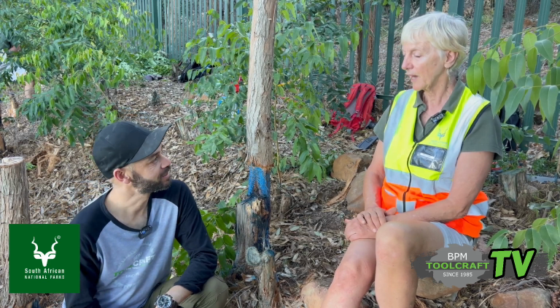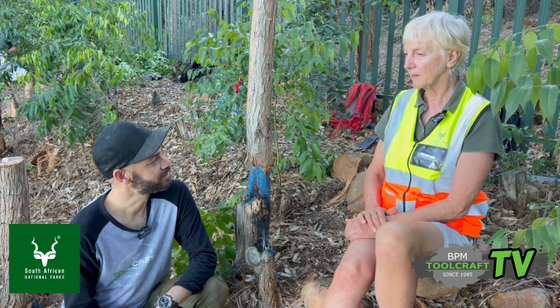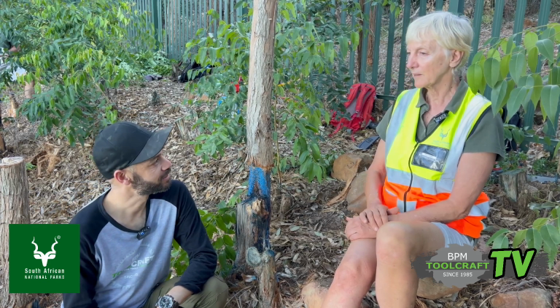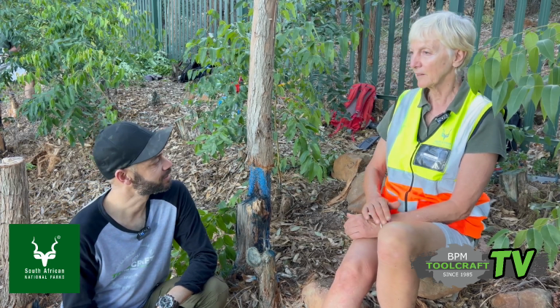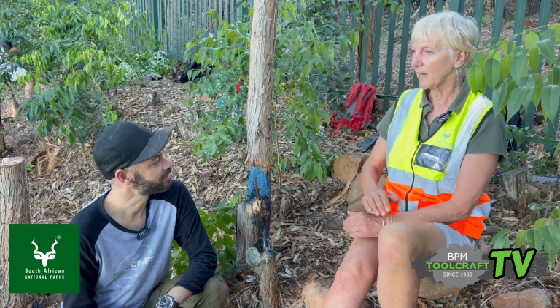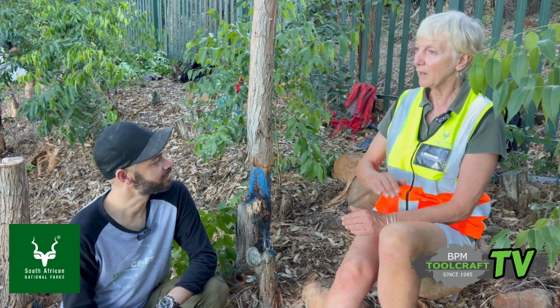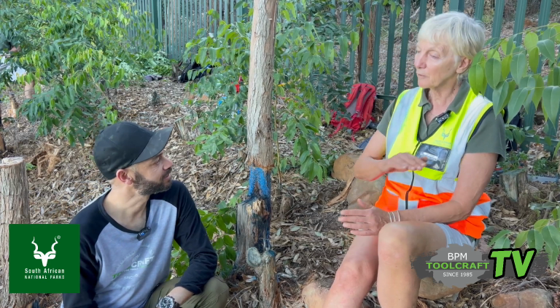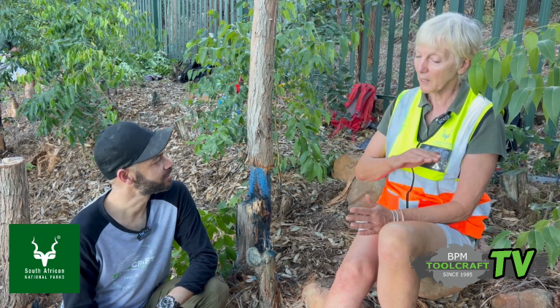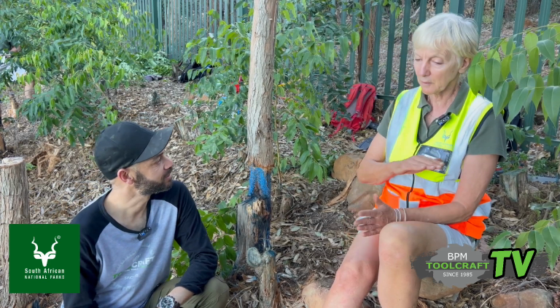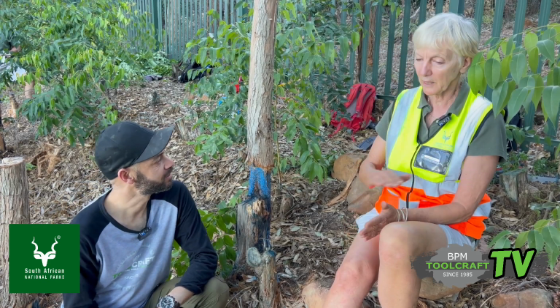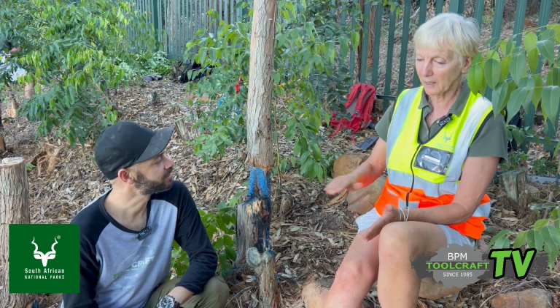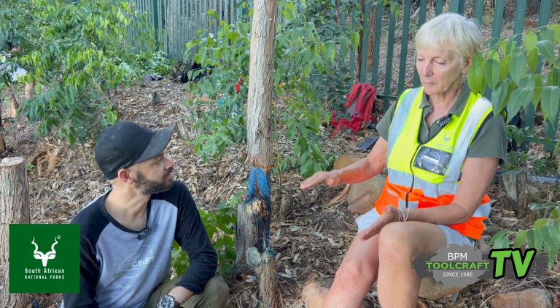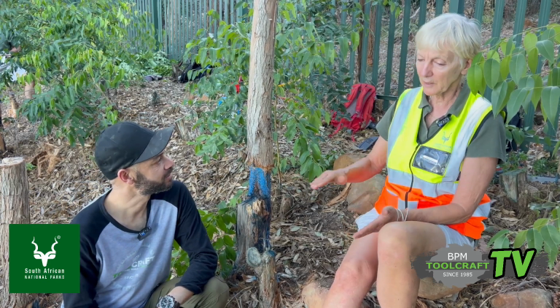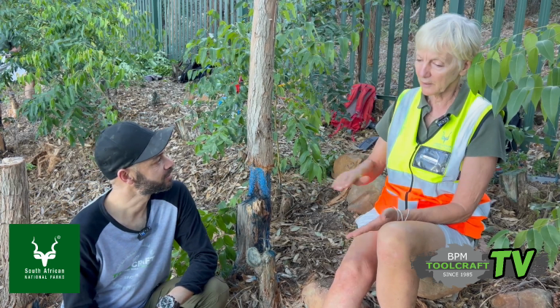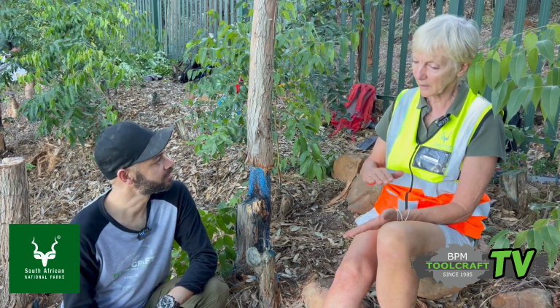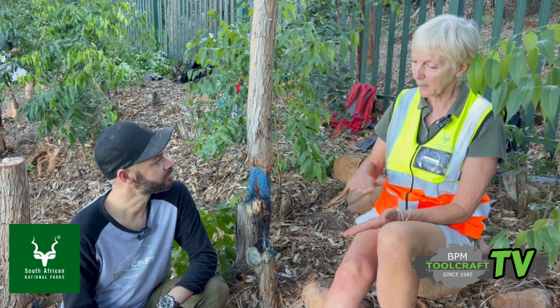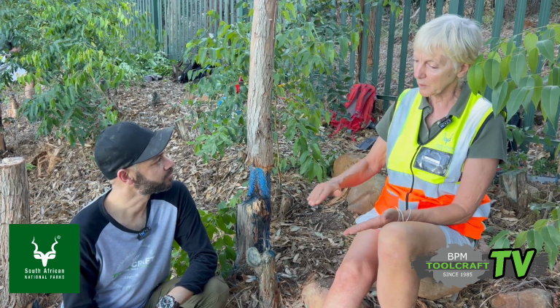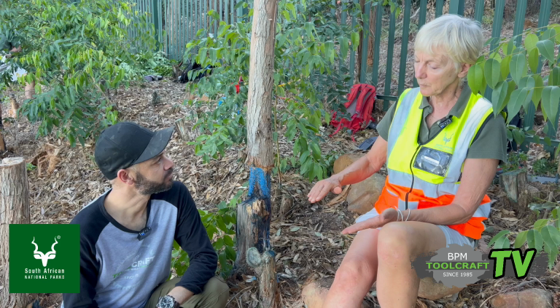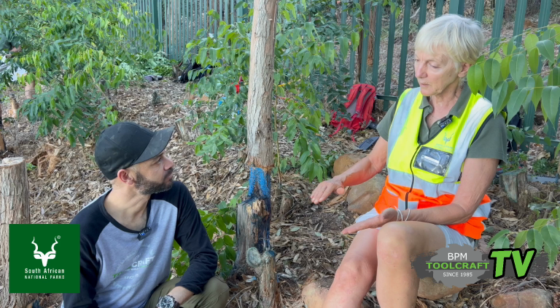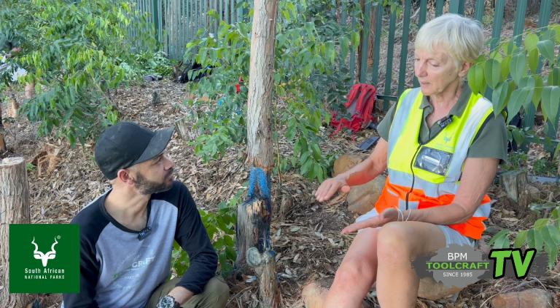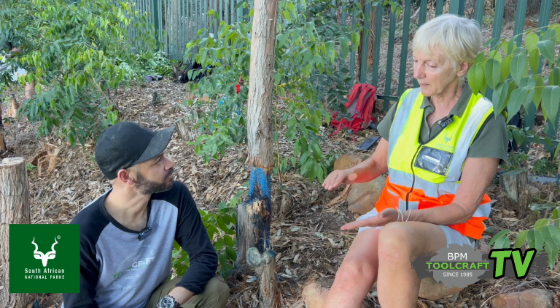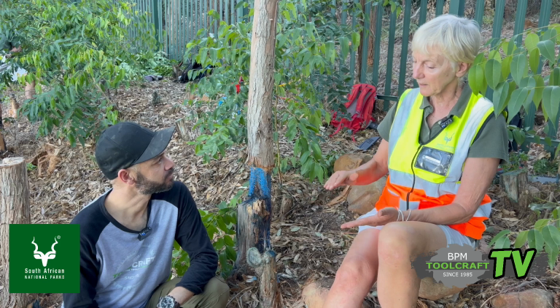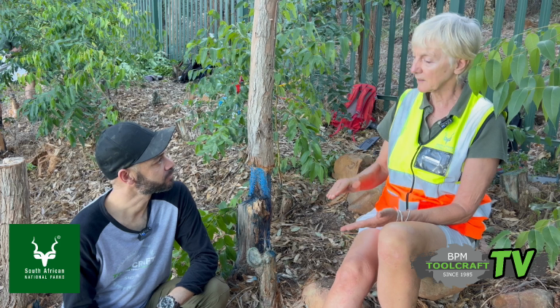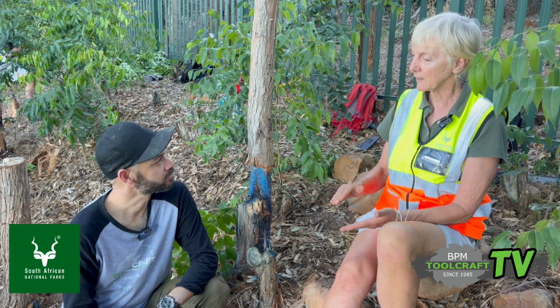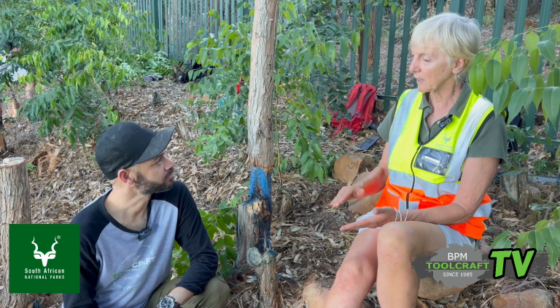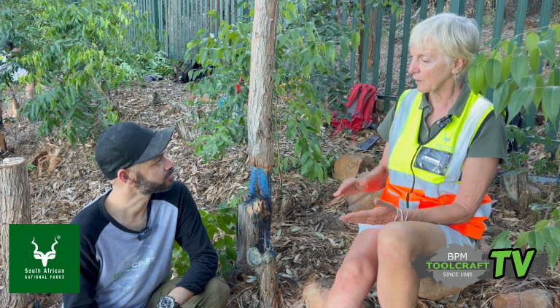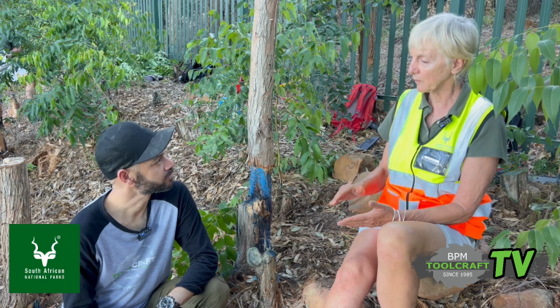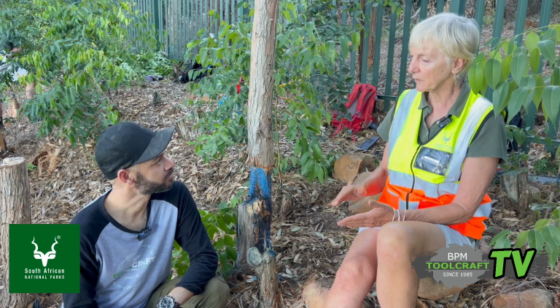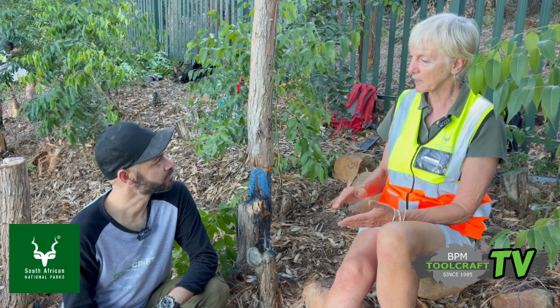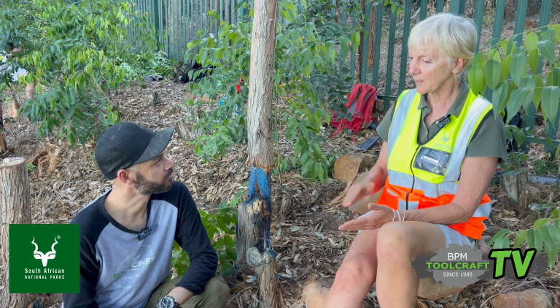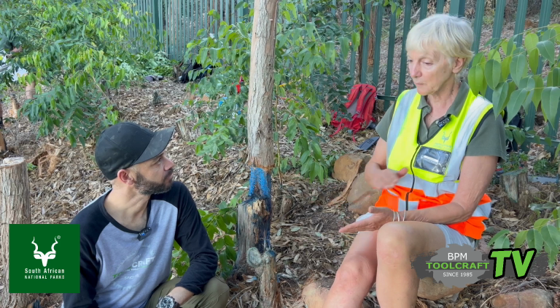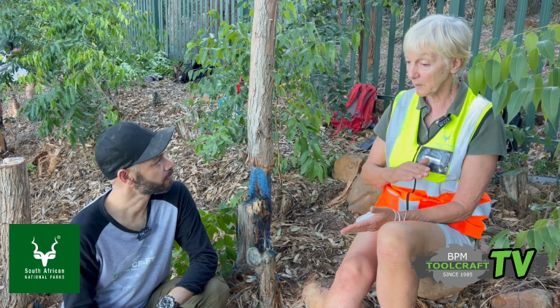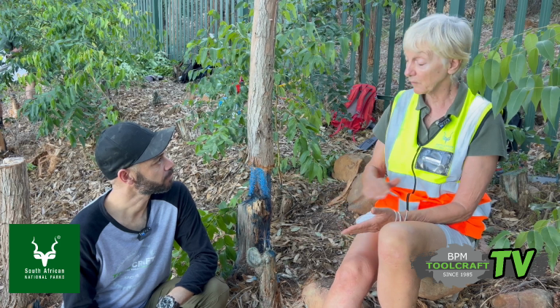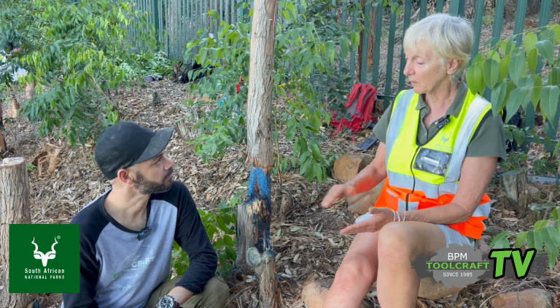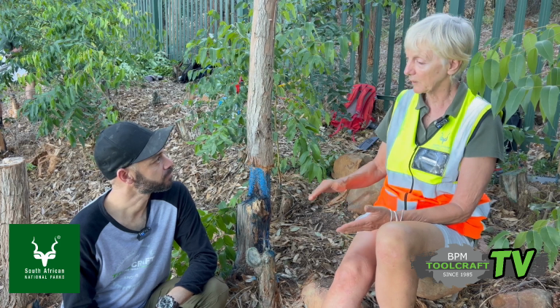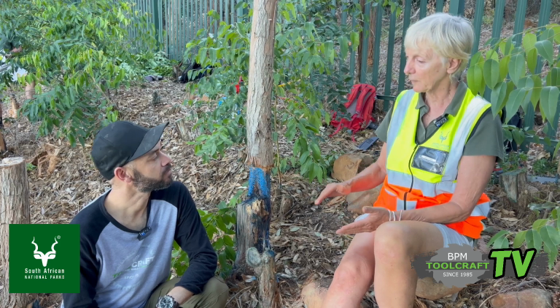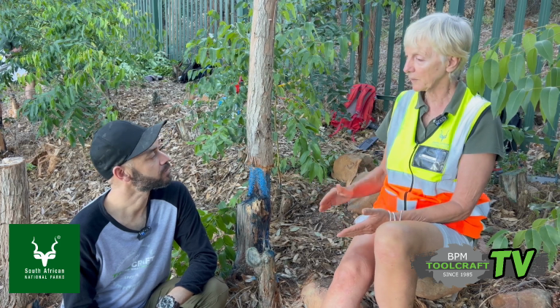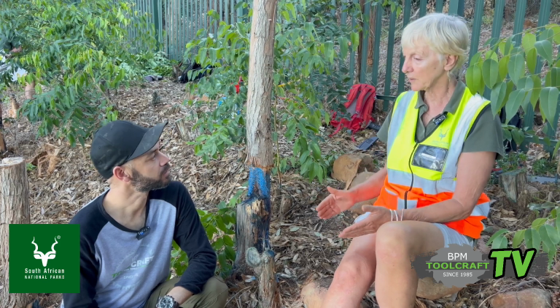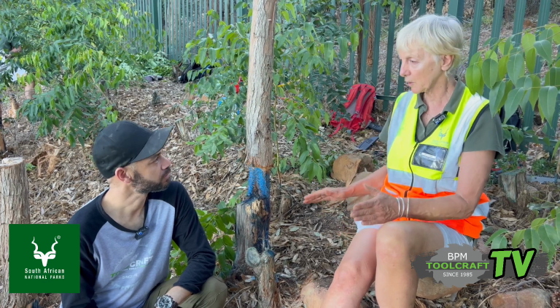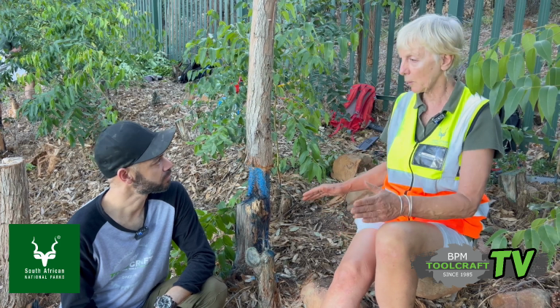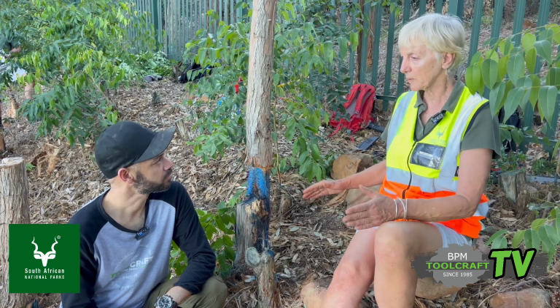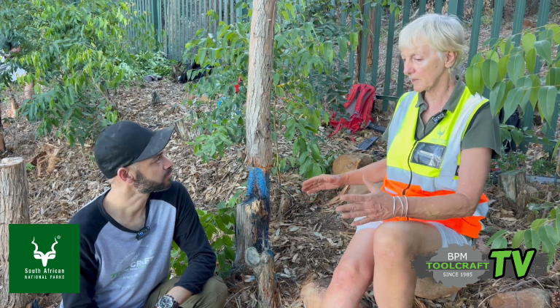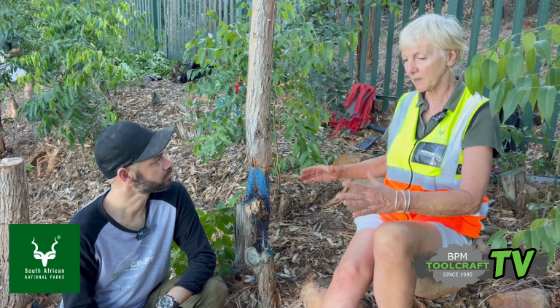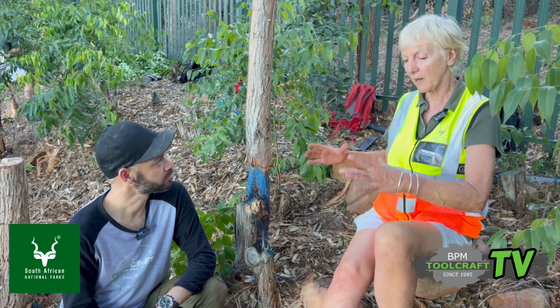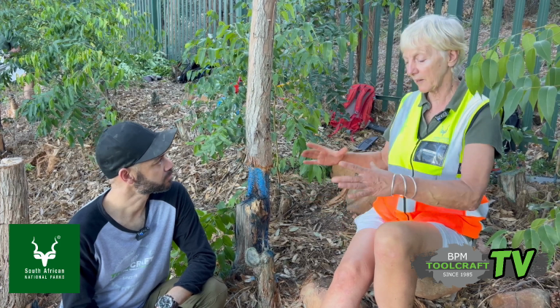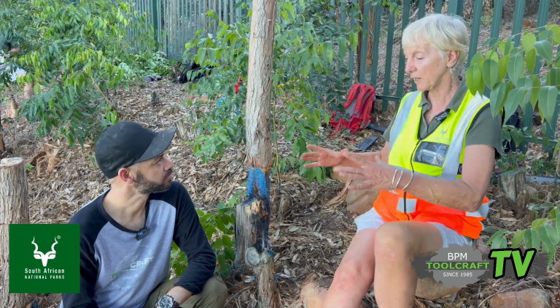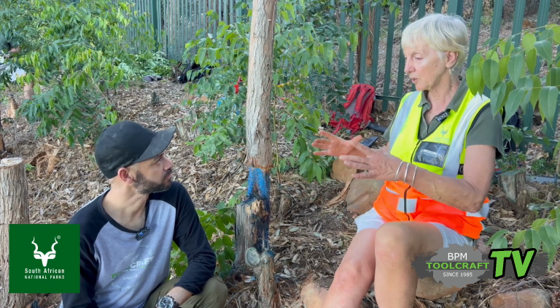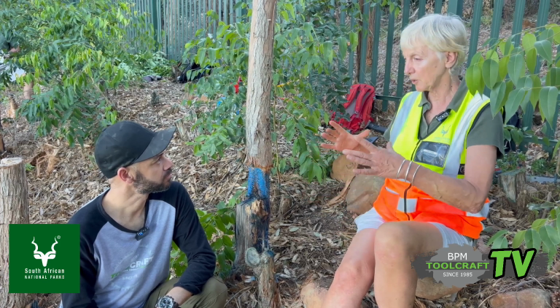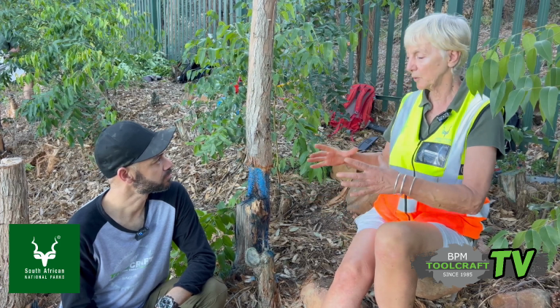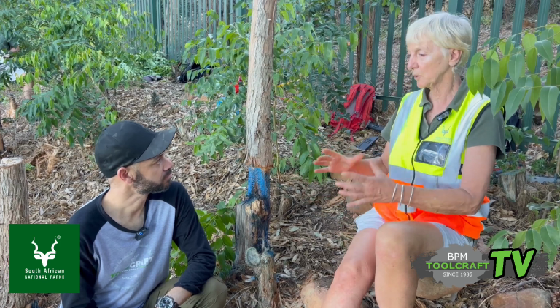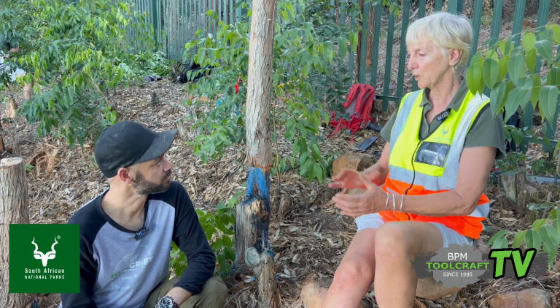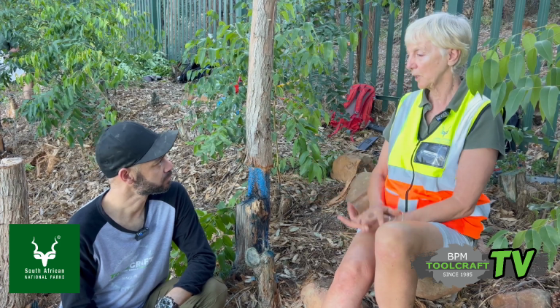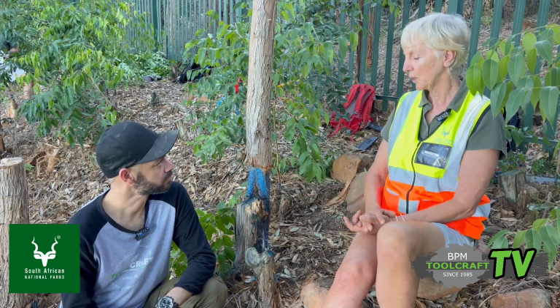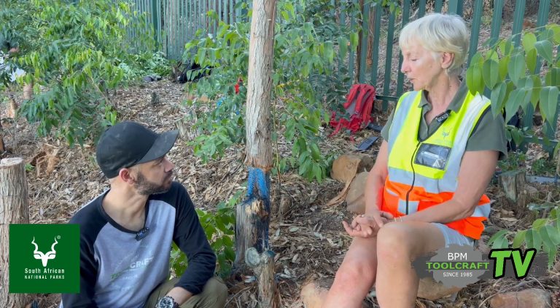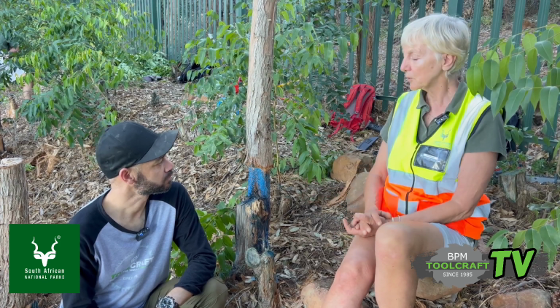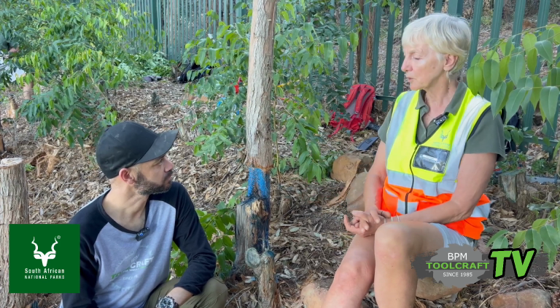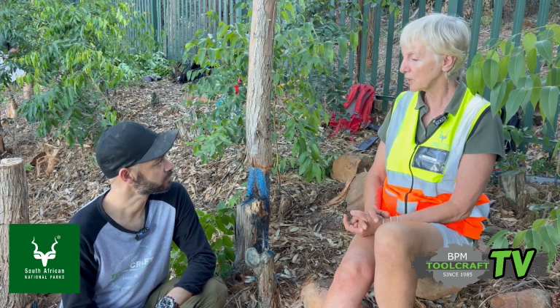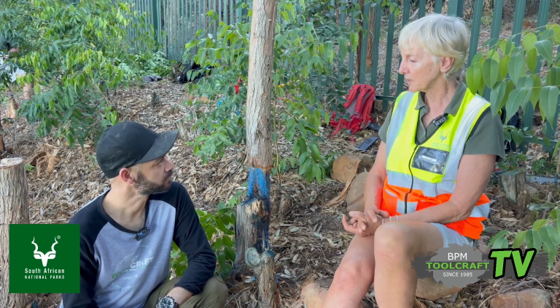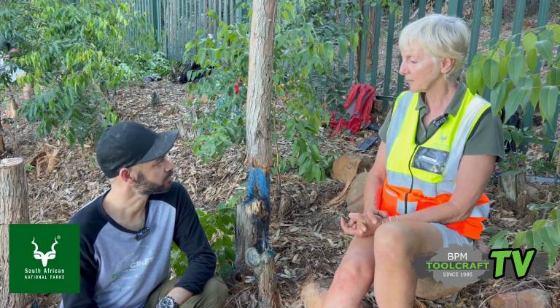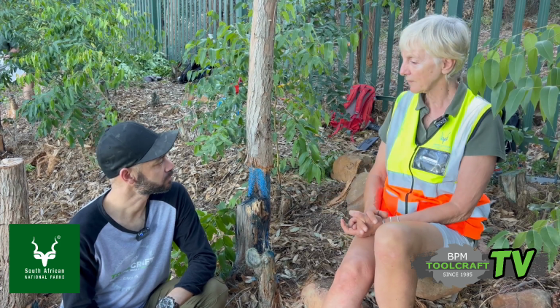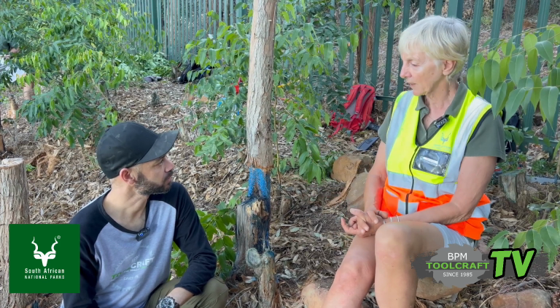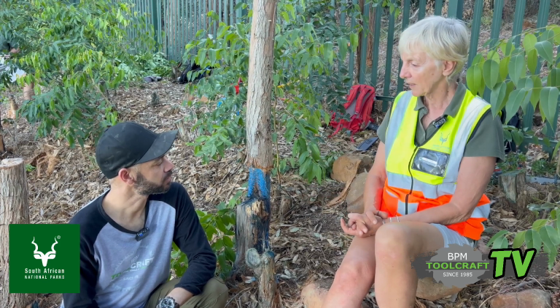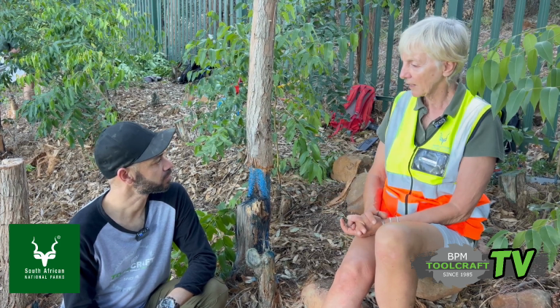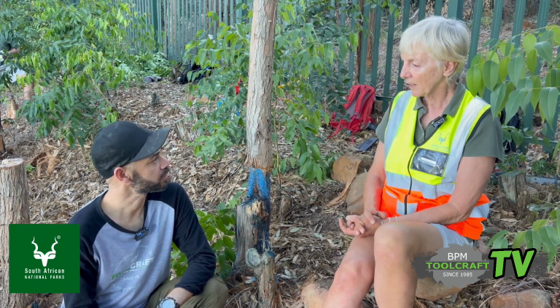They have randomly come in and cut, but a lot of it hasn't been followed up — it's coppiced, and now they're huge, huge trees.